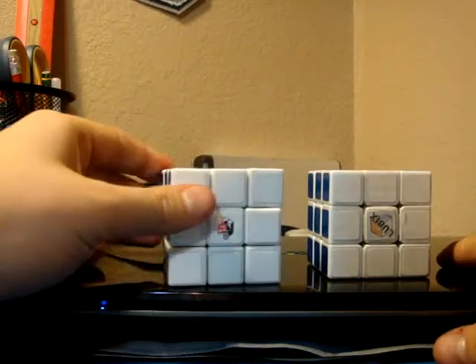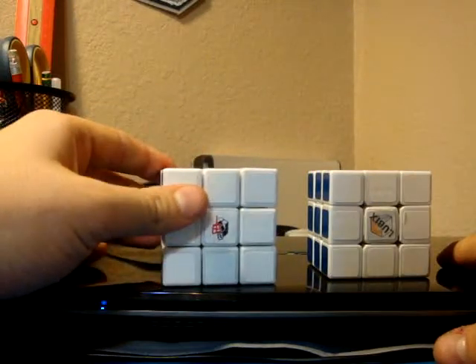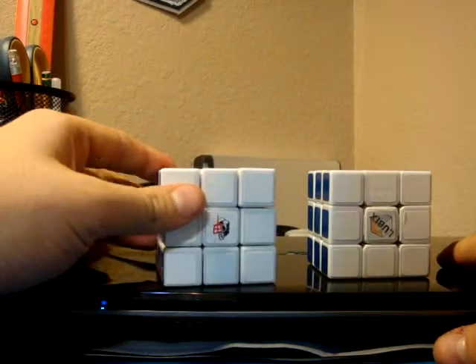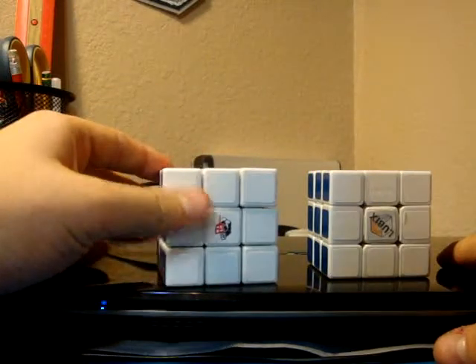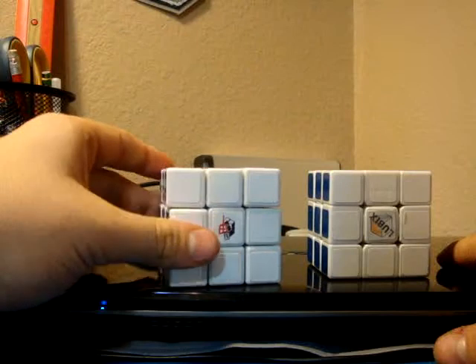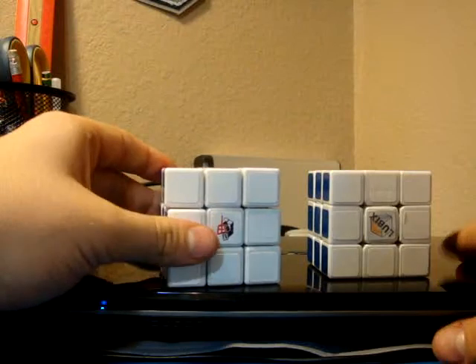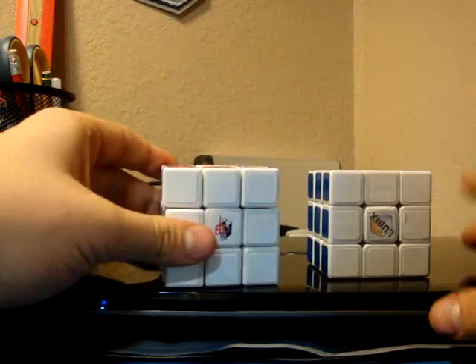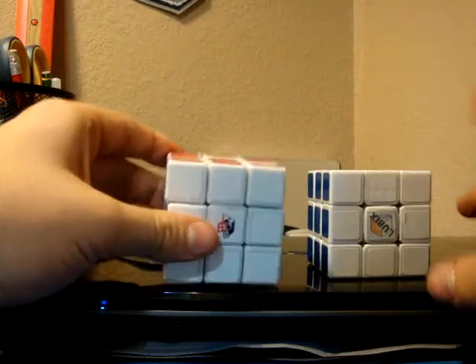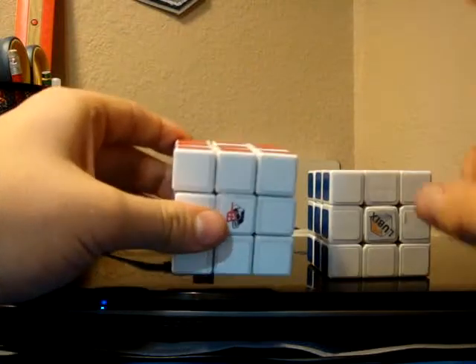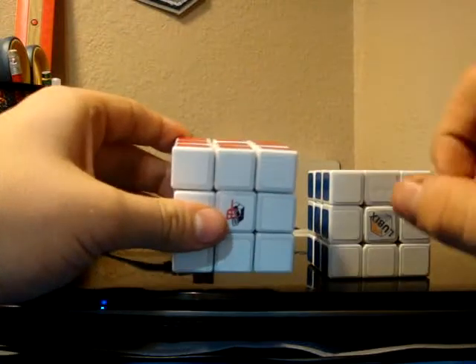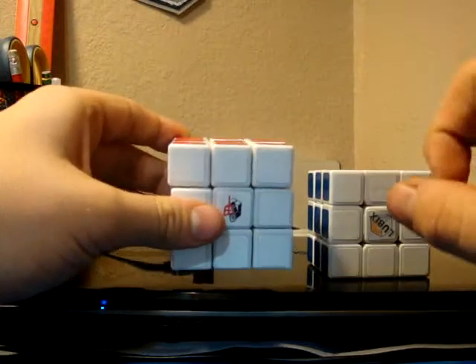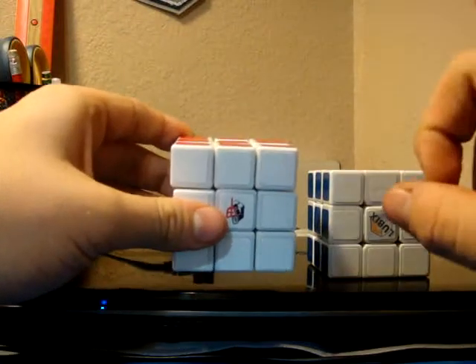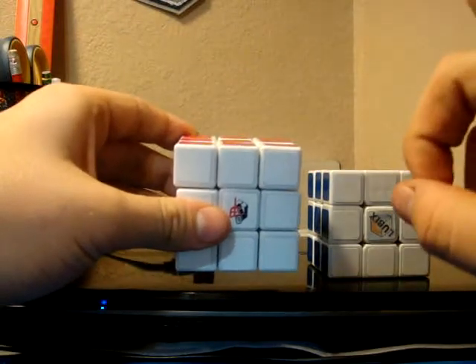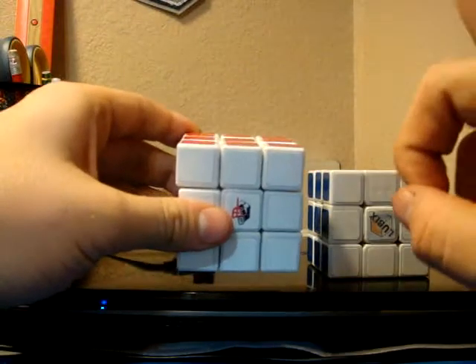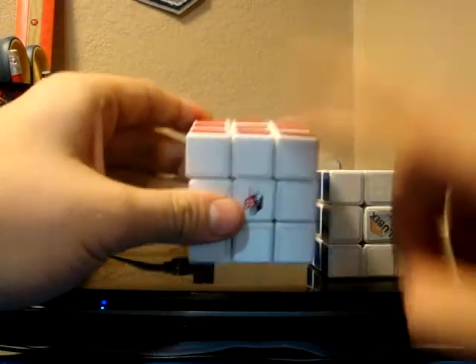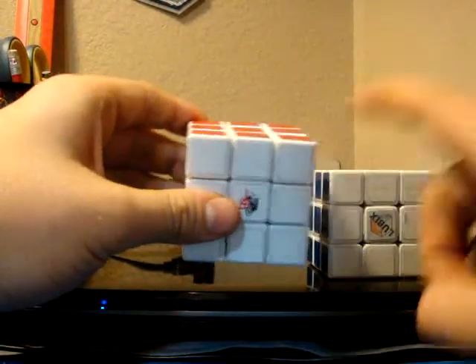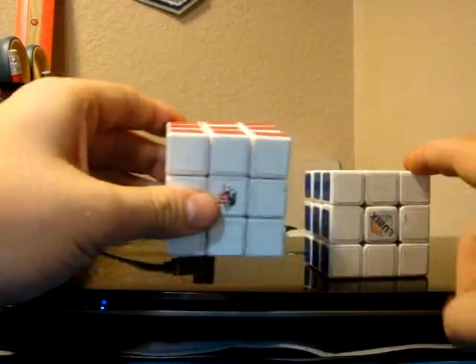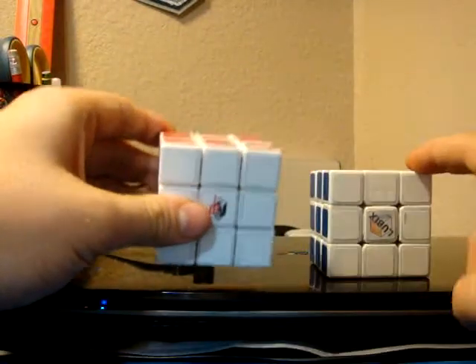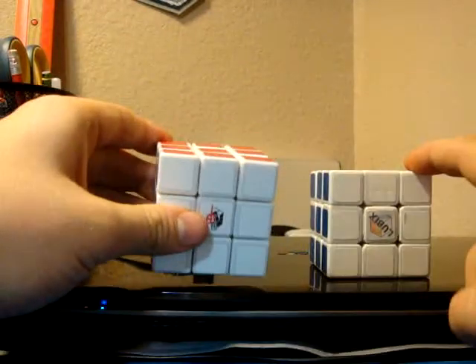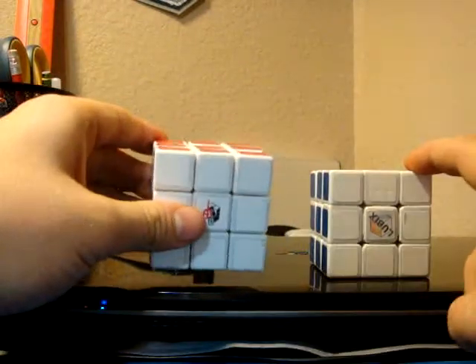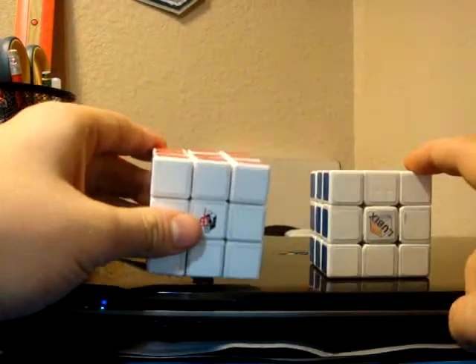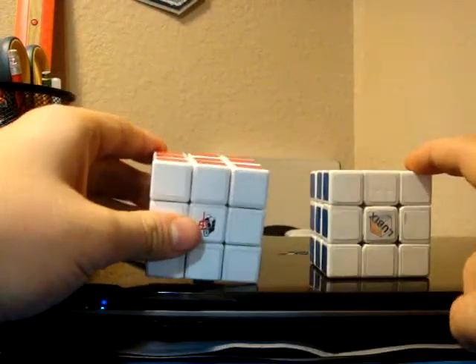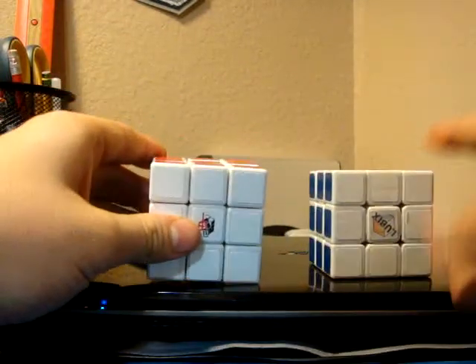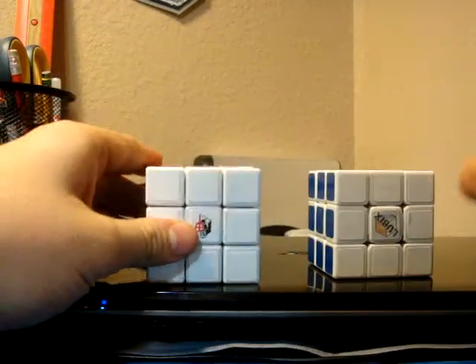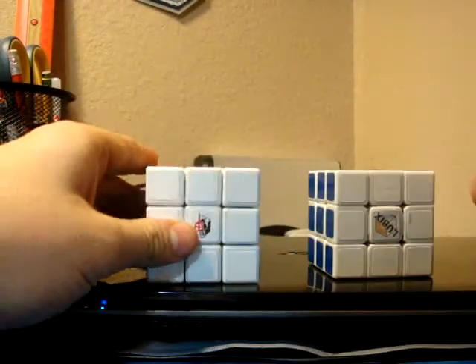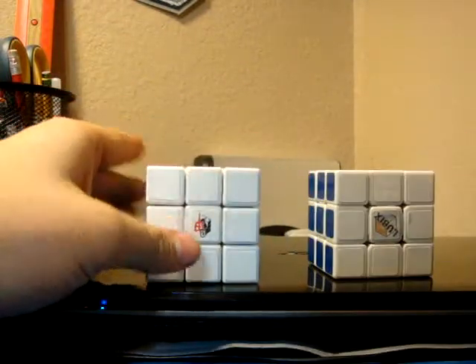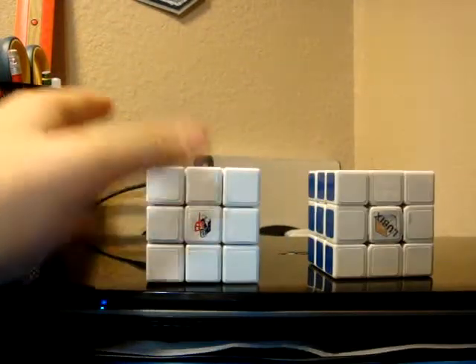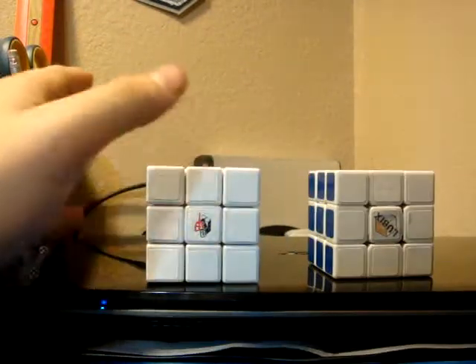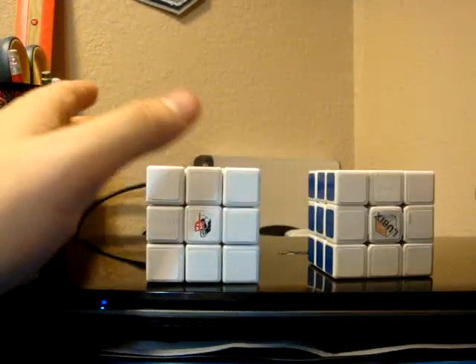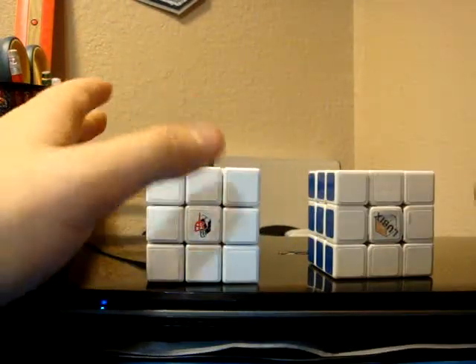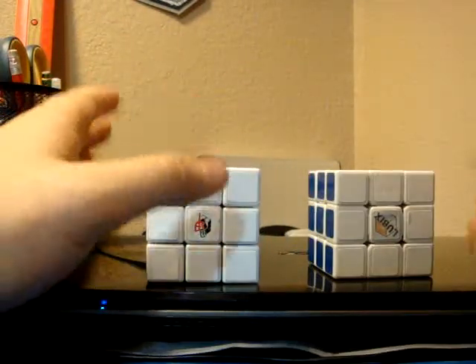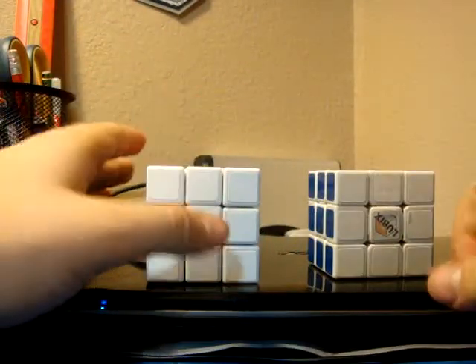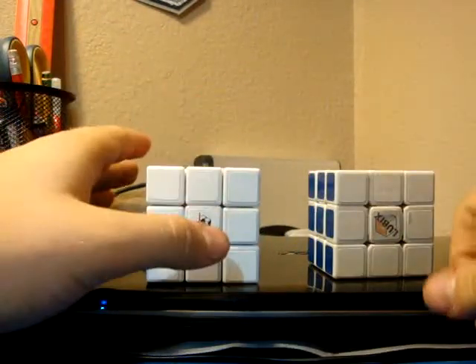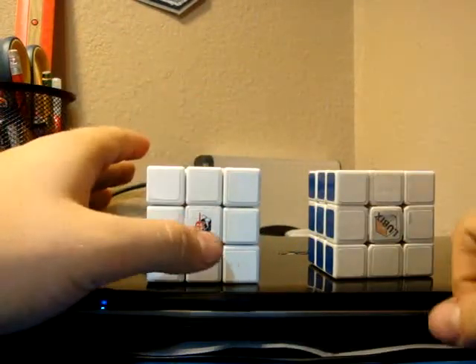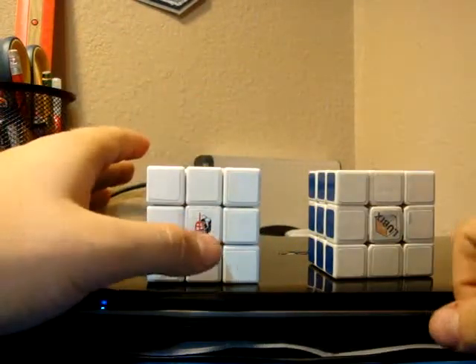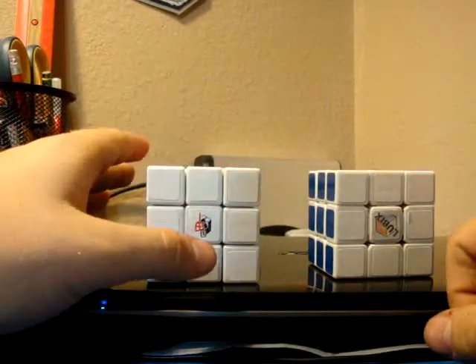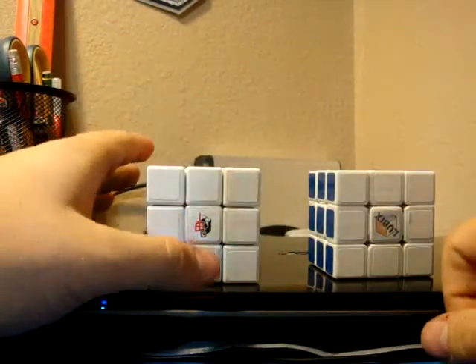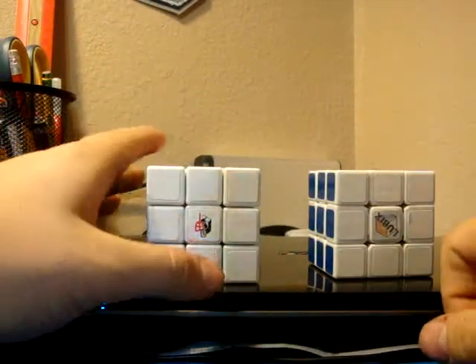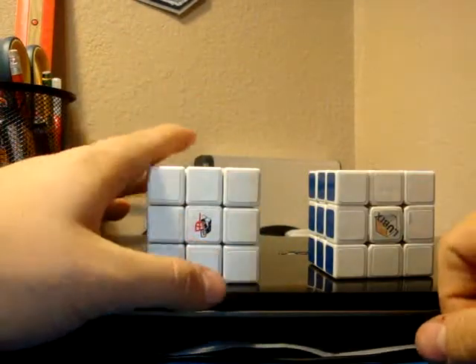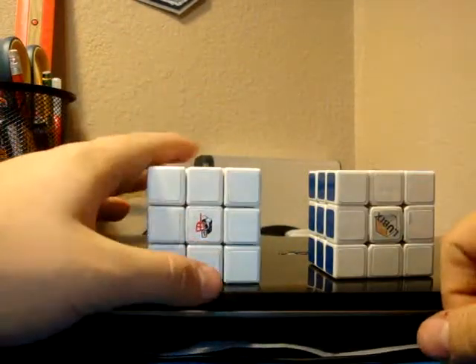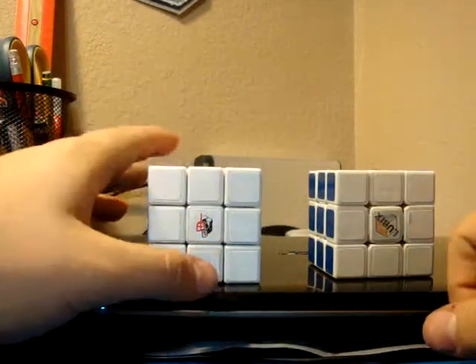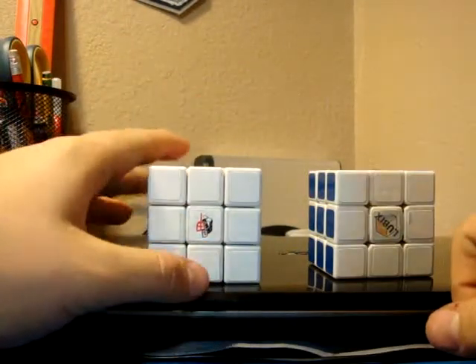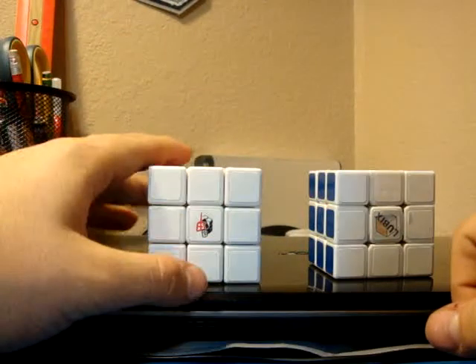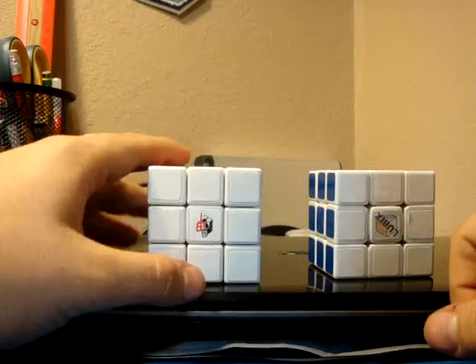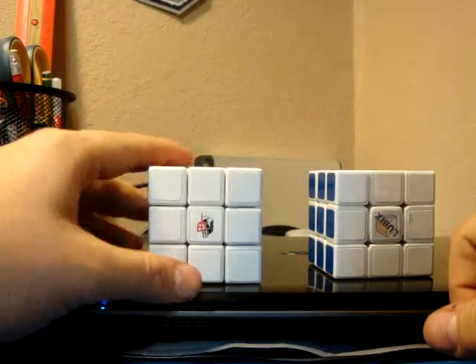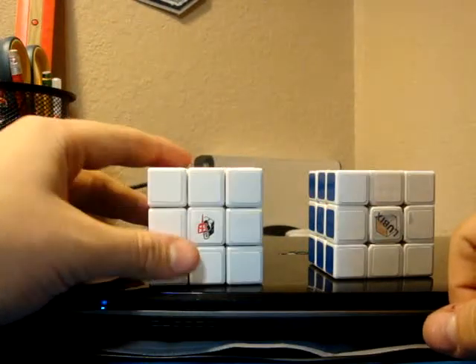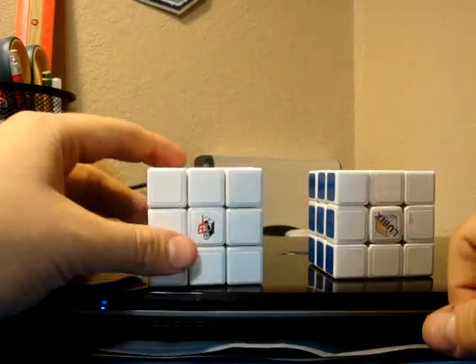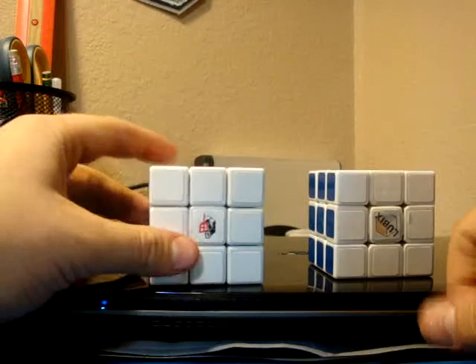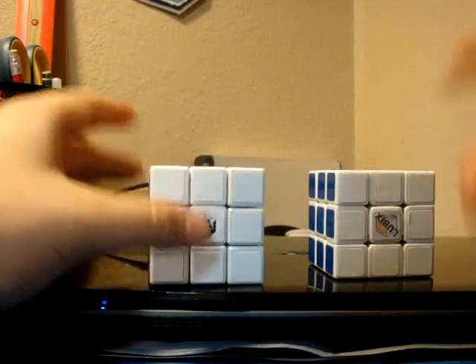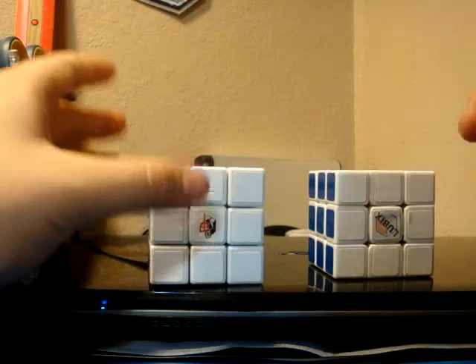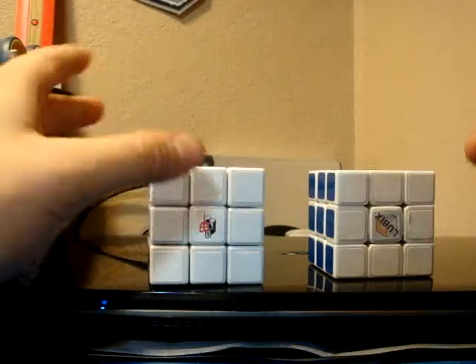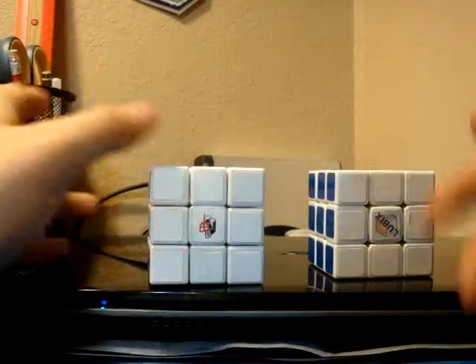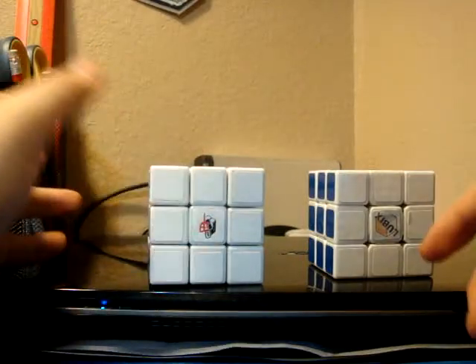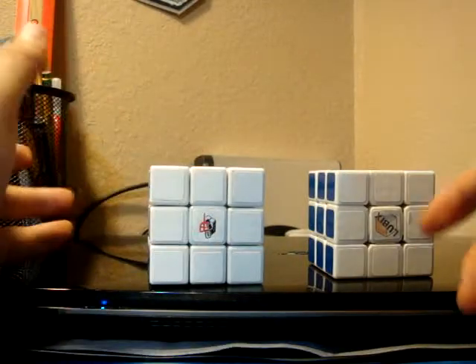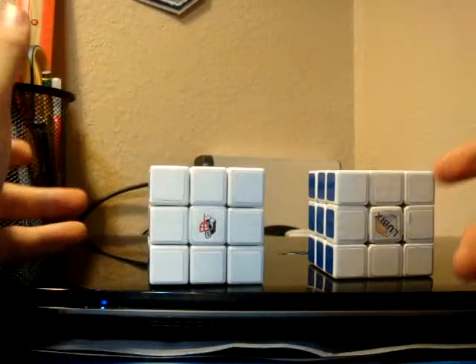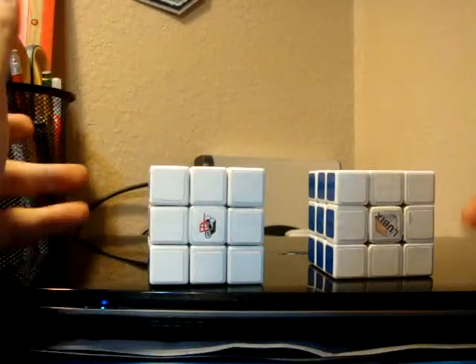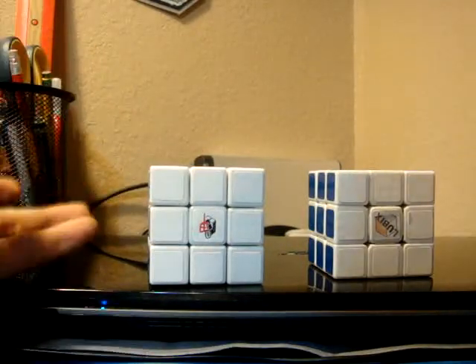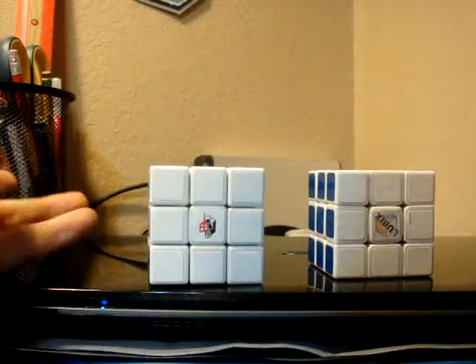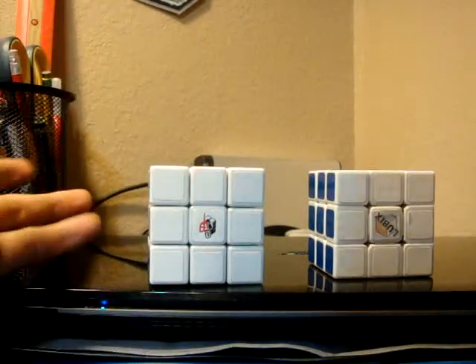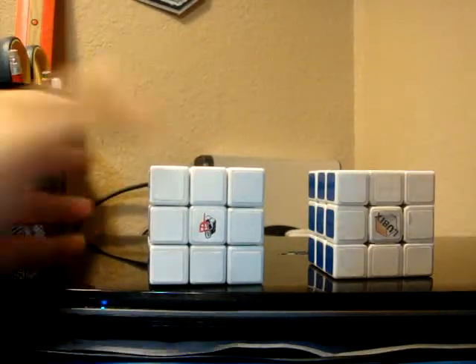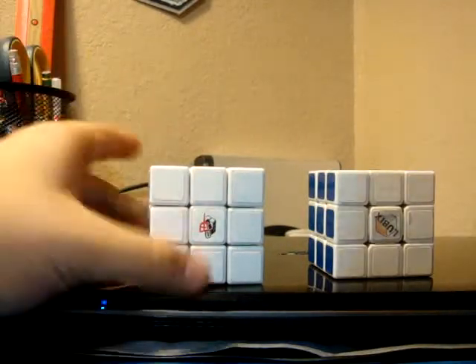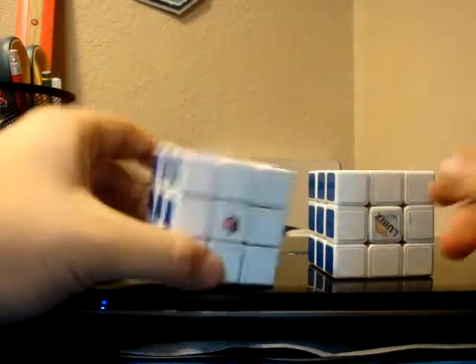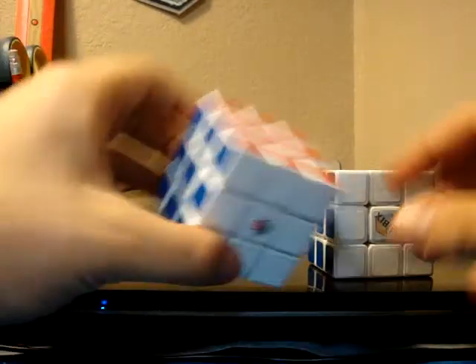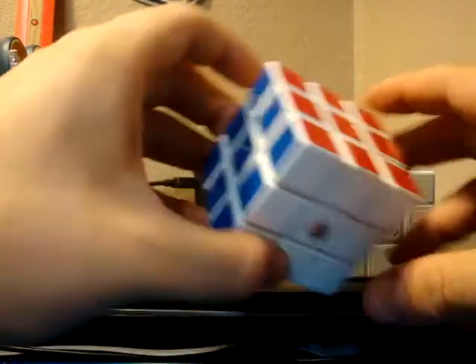I don't see why they didn't just go from this to this. I don't see why they made the other ones in the middle. But that's up to them, not up to me.